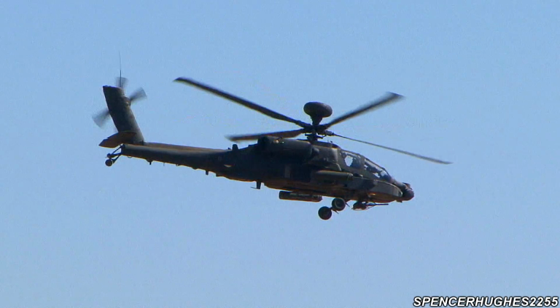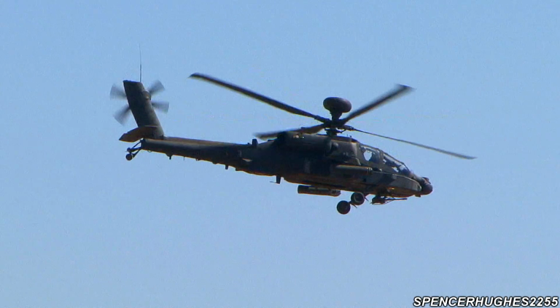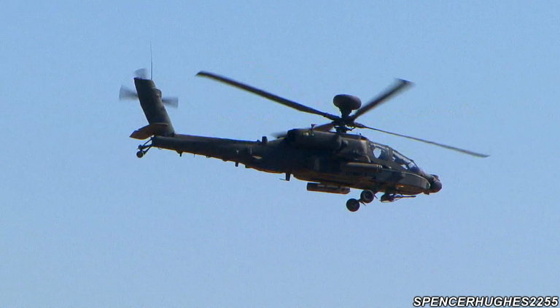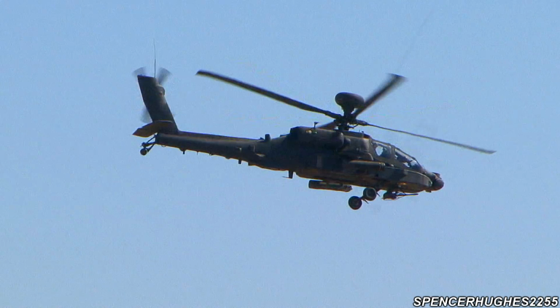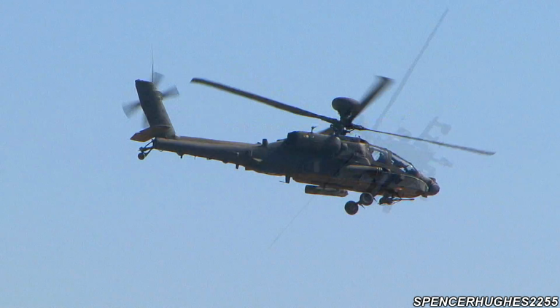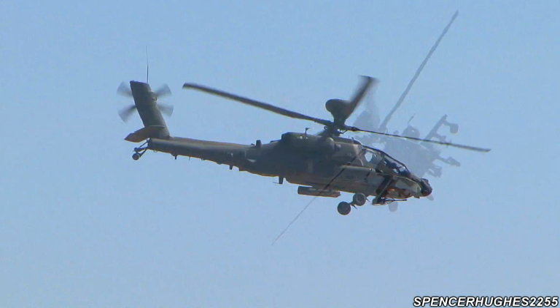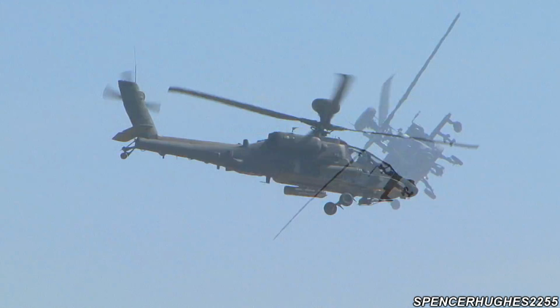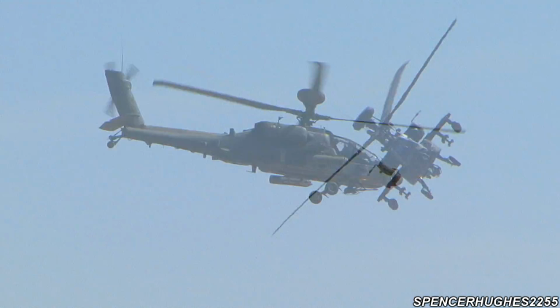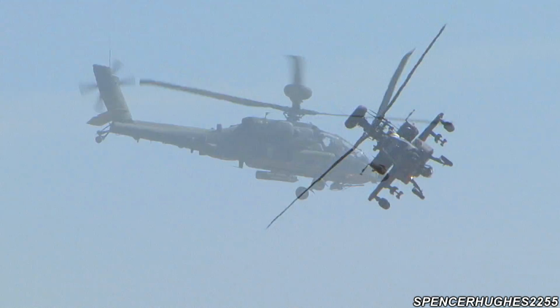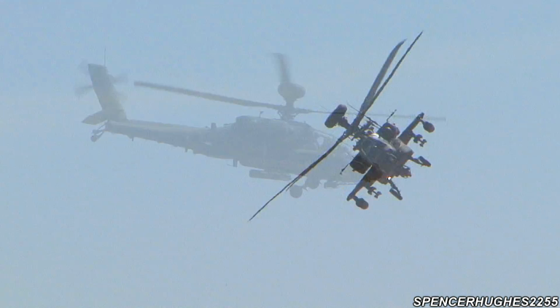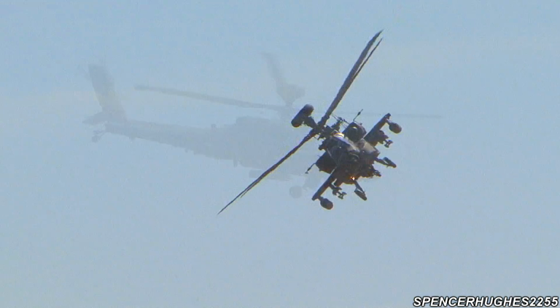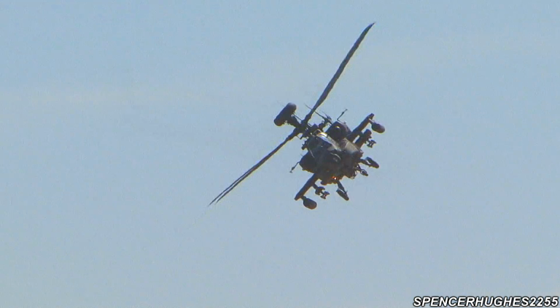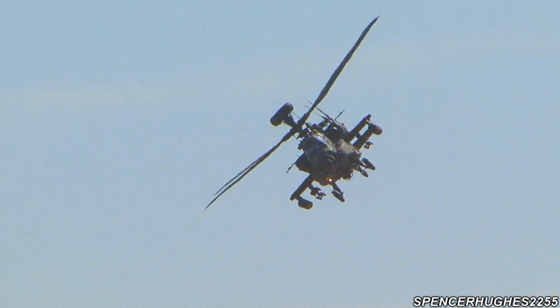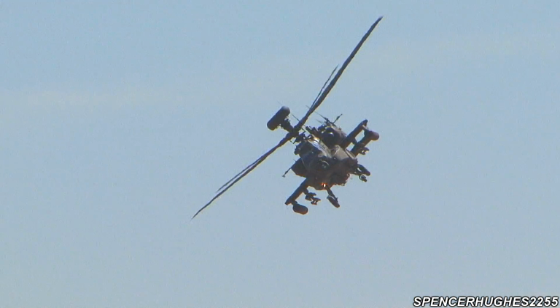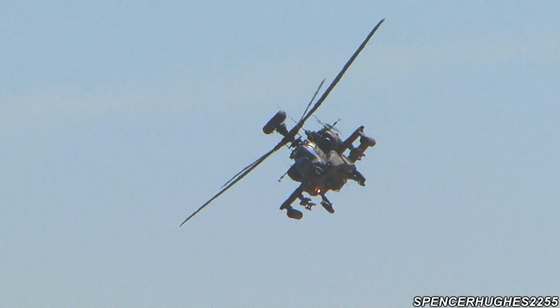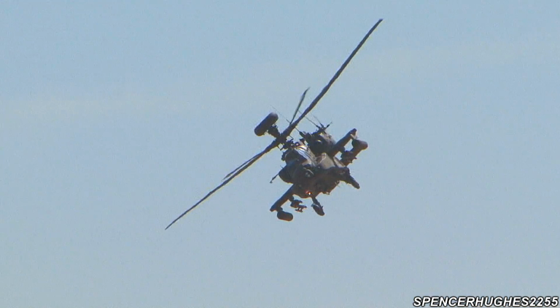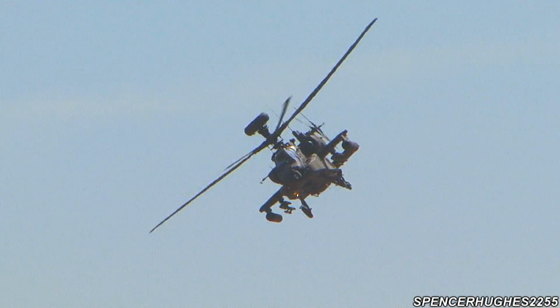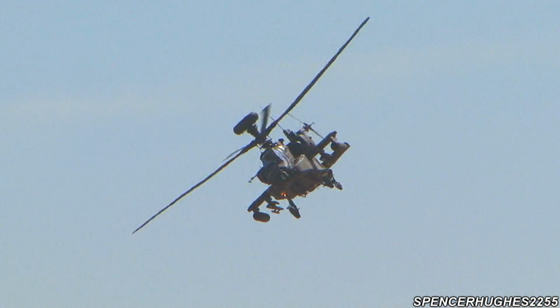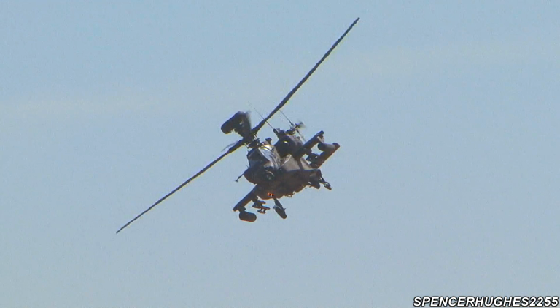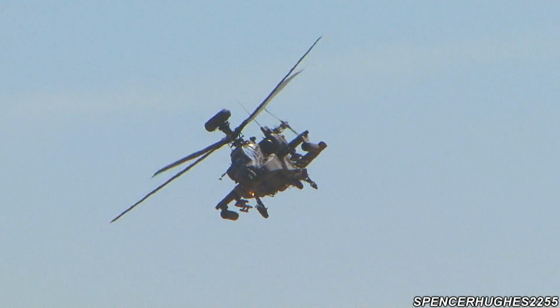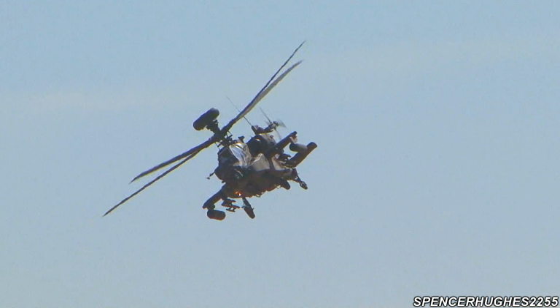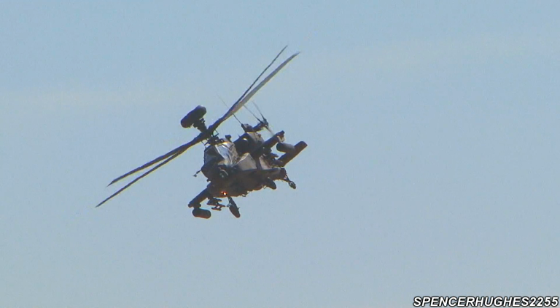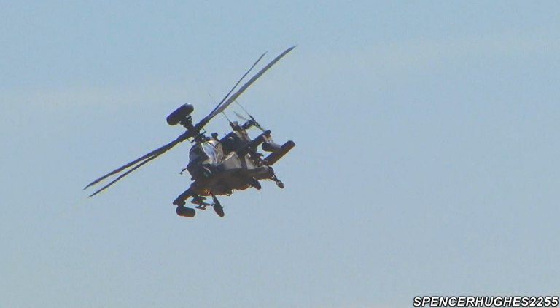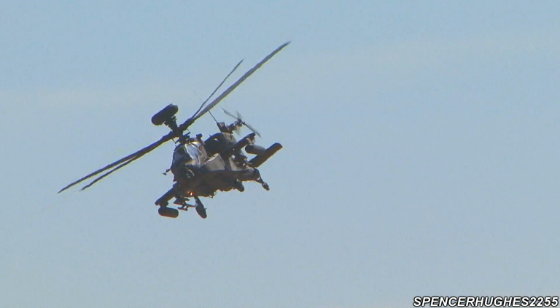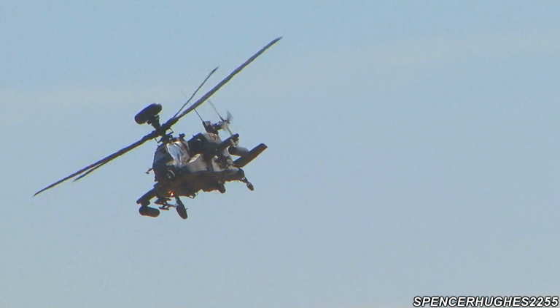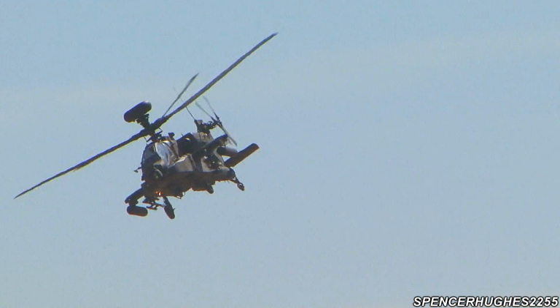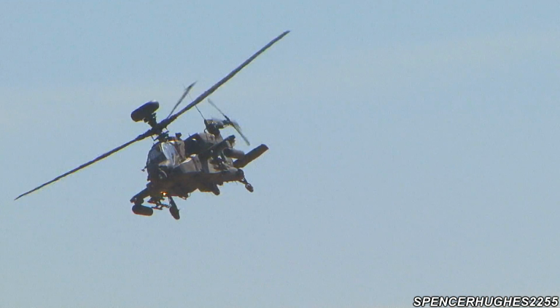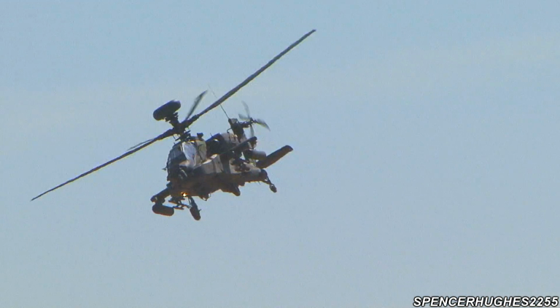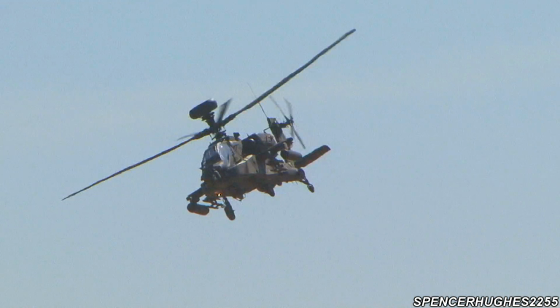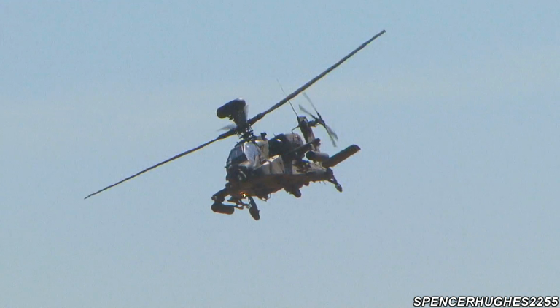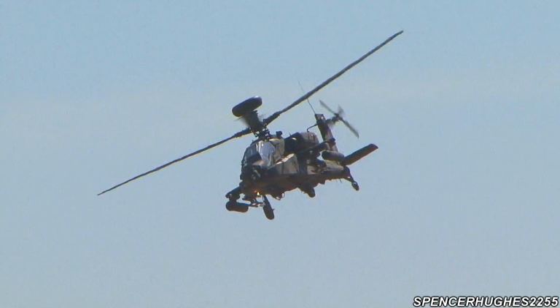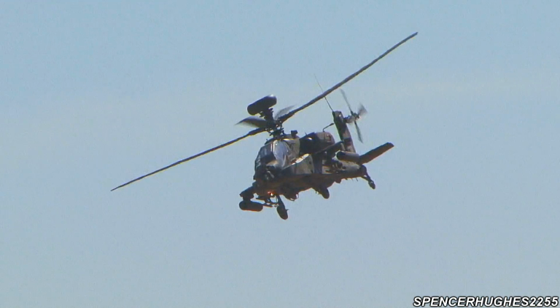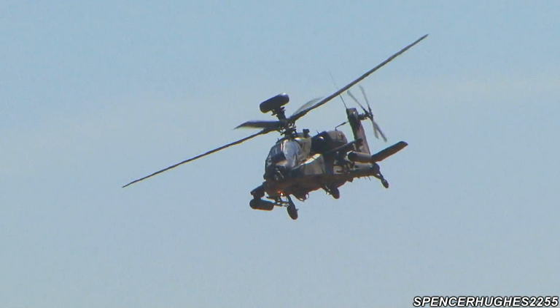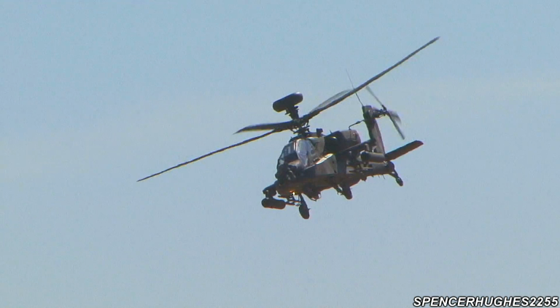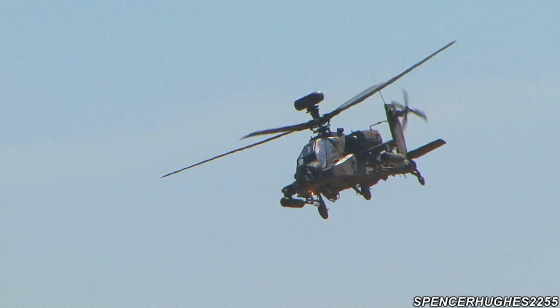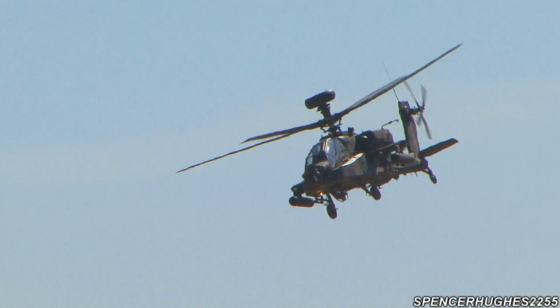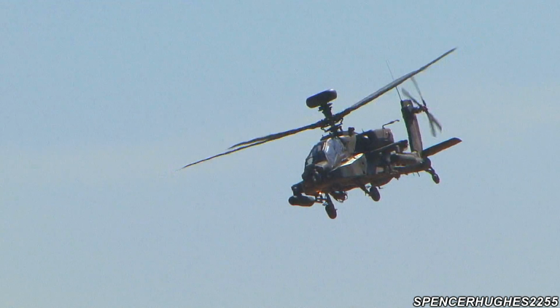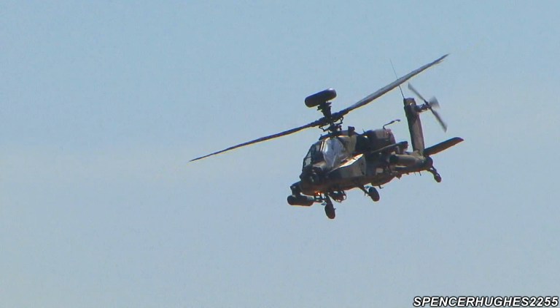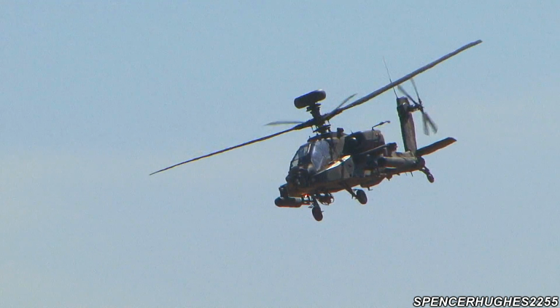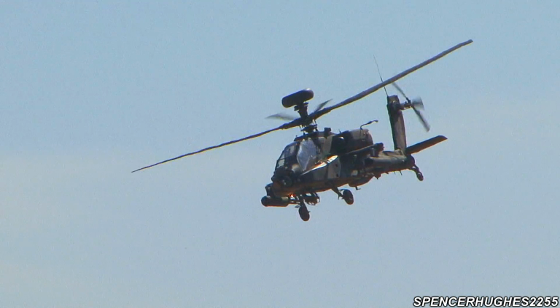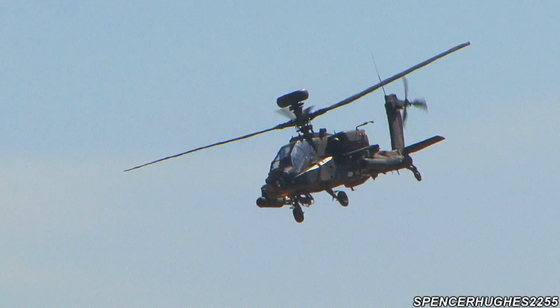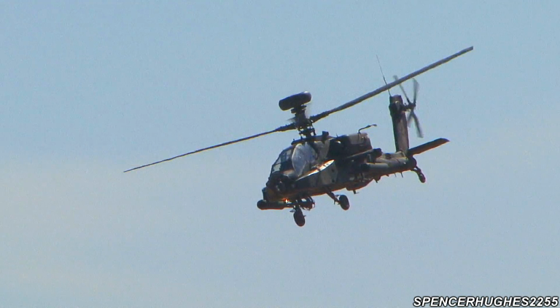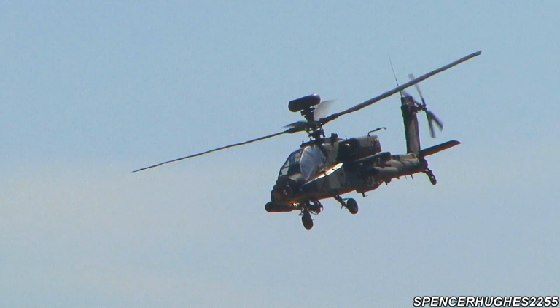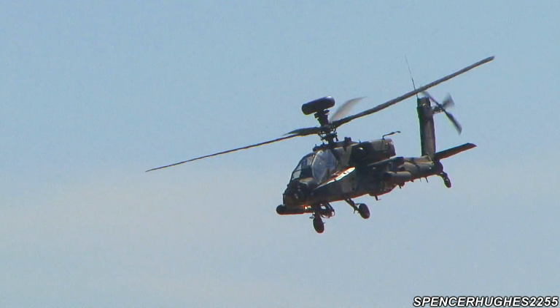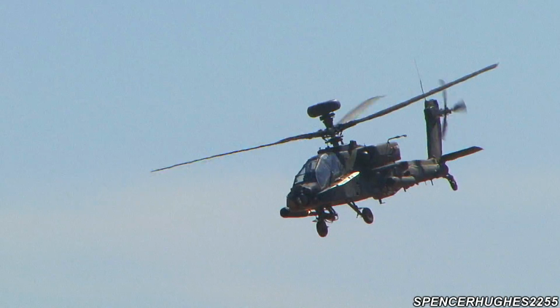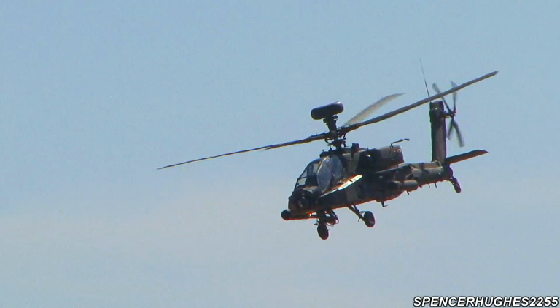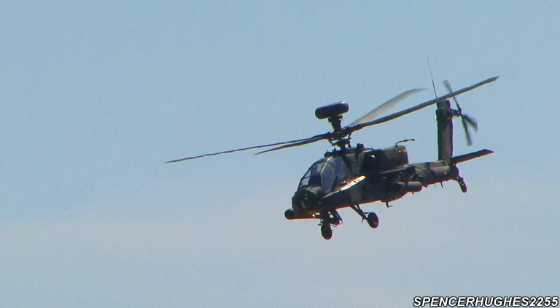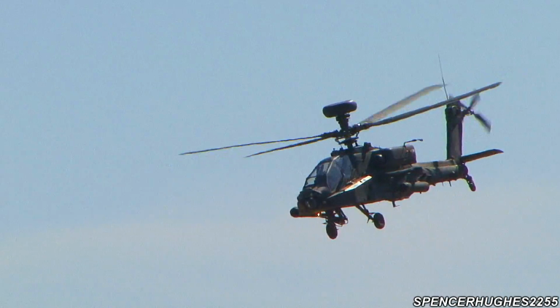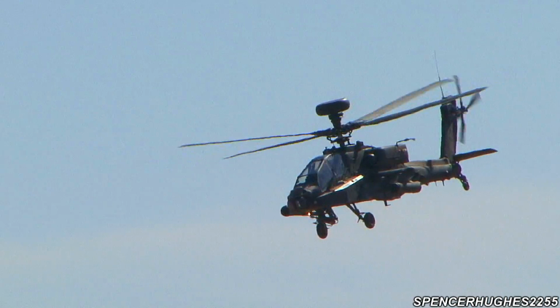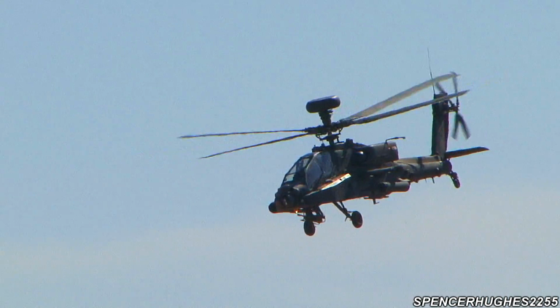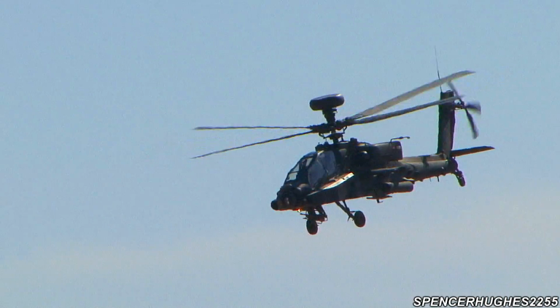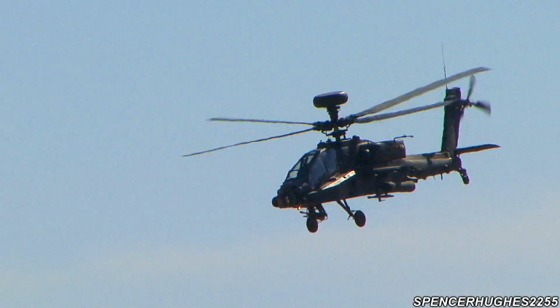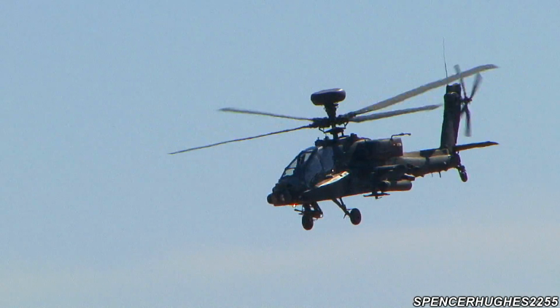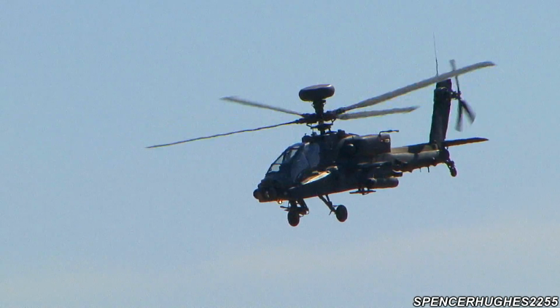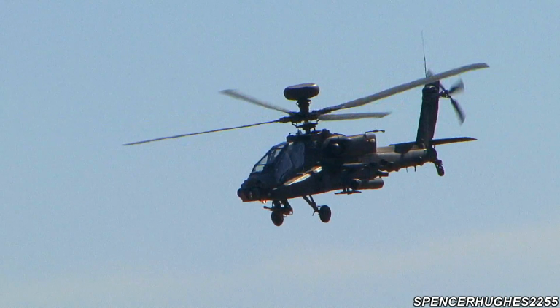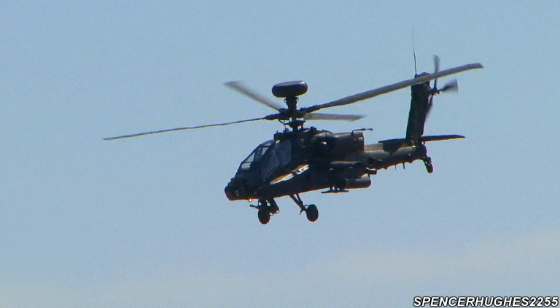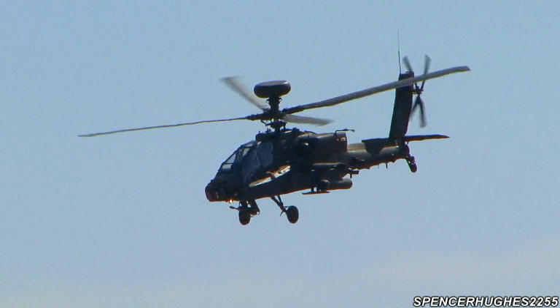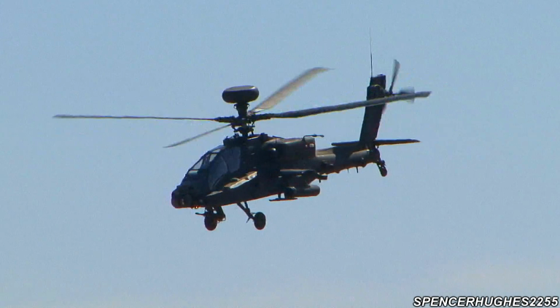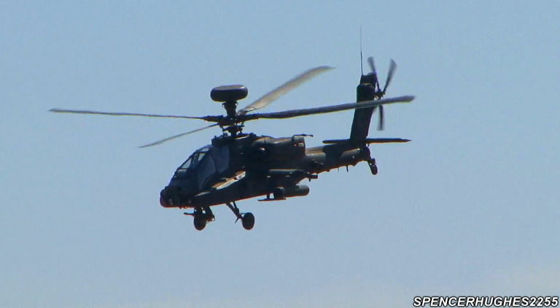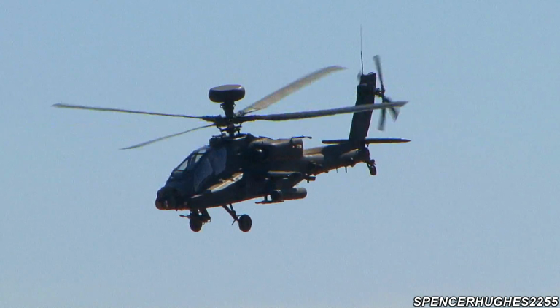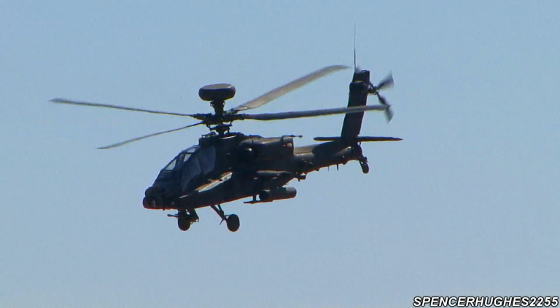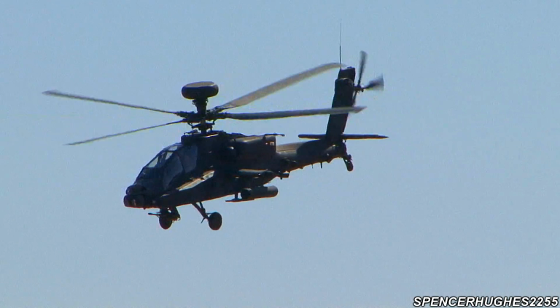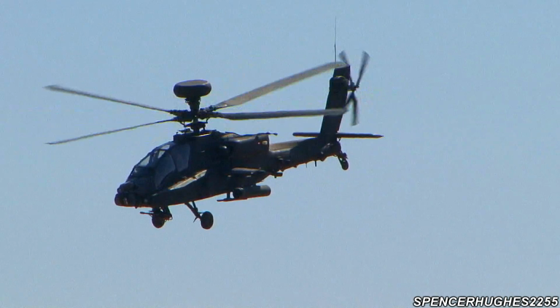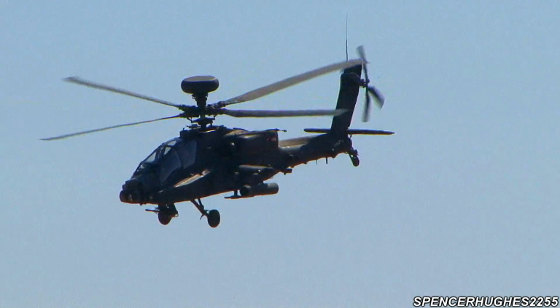As I mentioned, Captain Condon is the pilot in the front seat, who acts as both the co-pilot and the gunner.